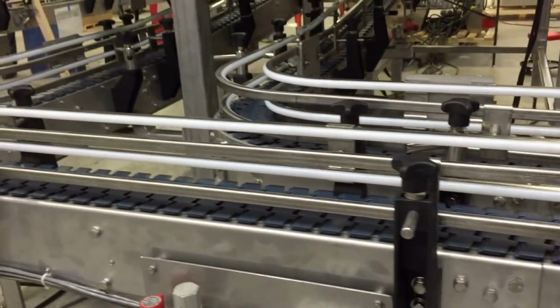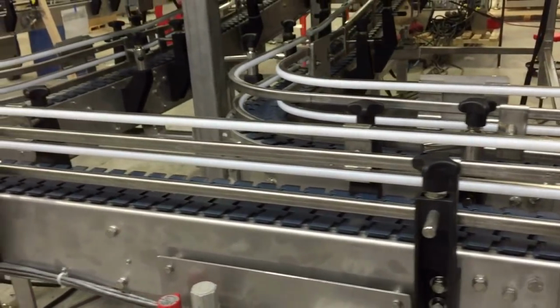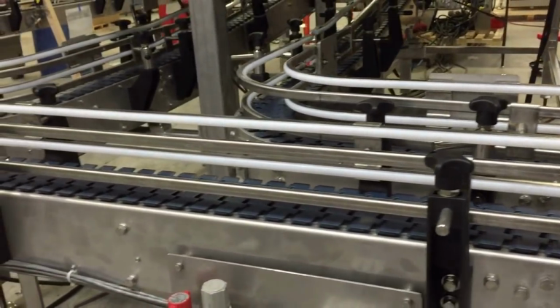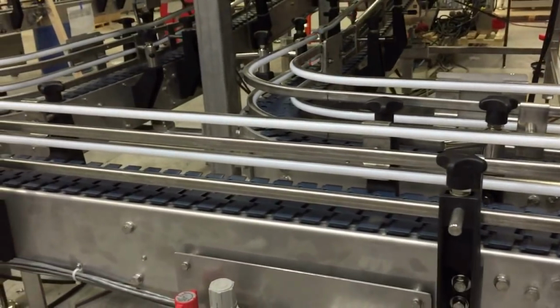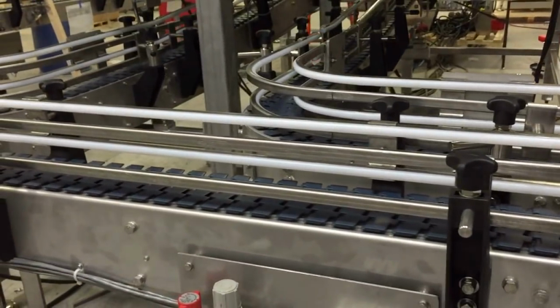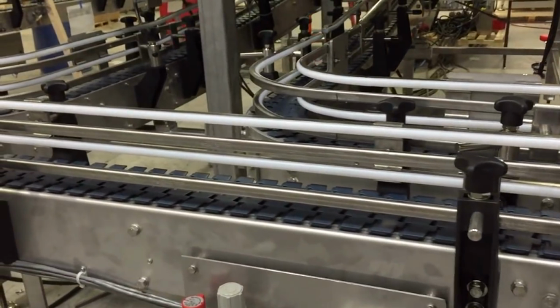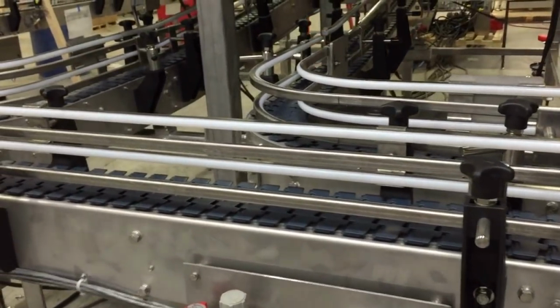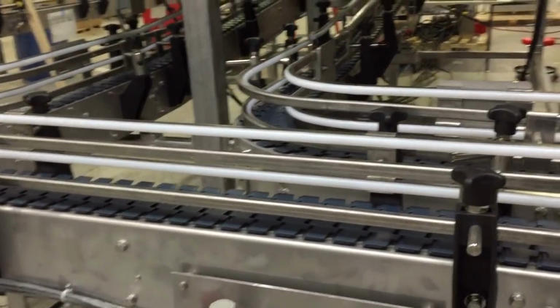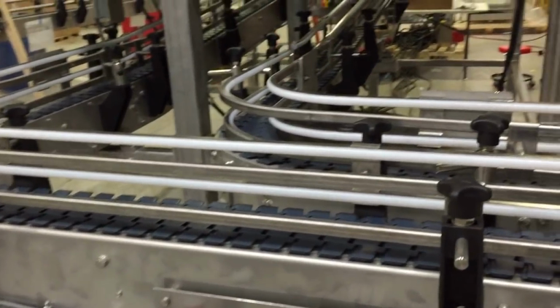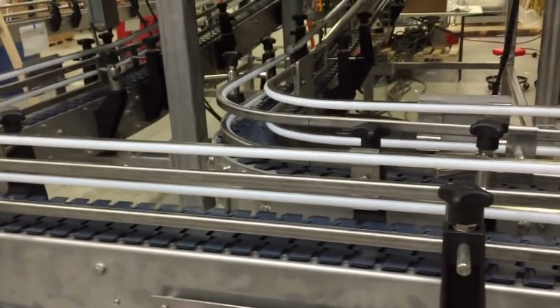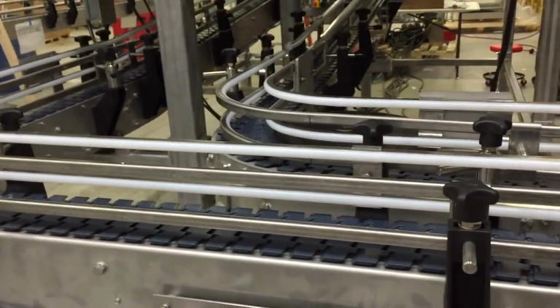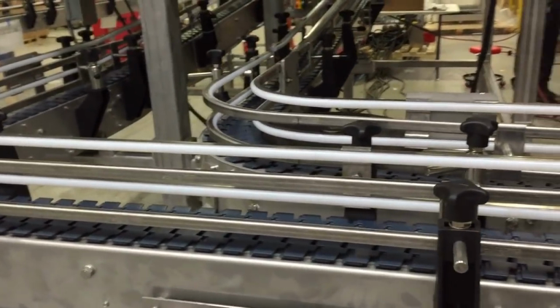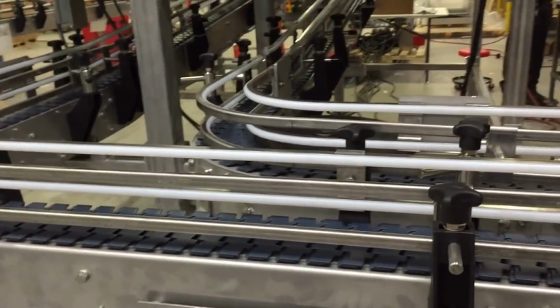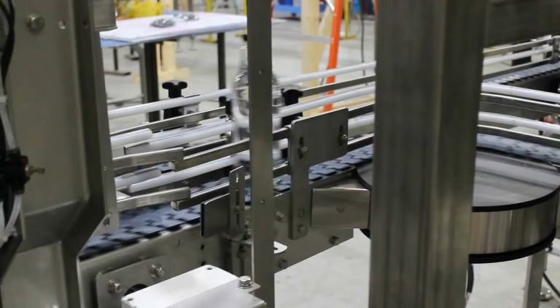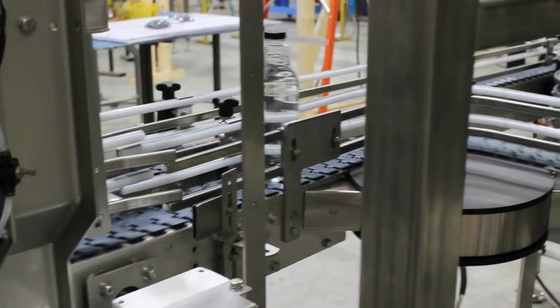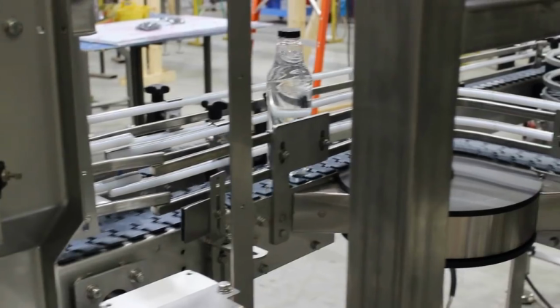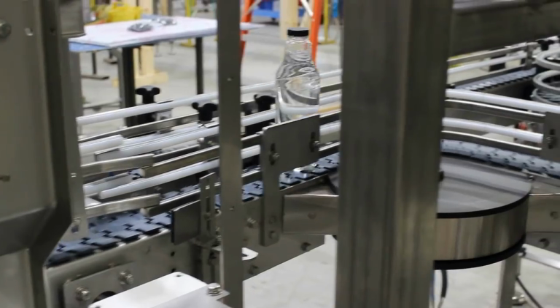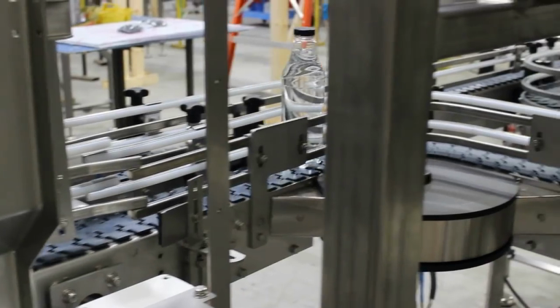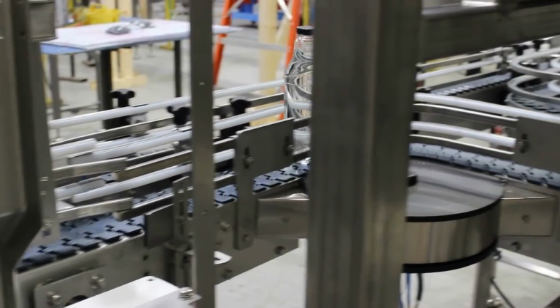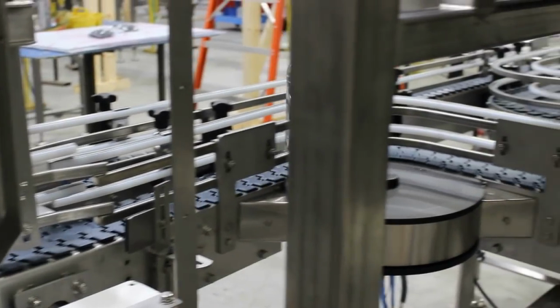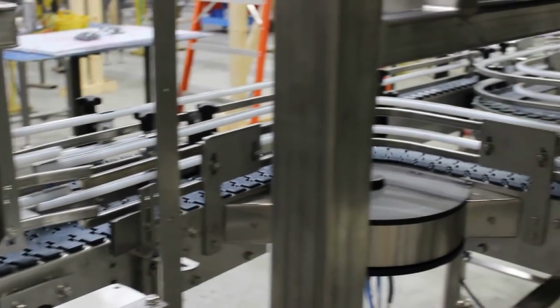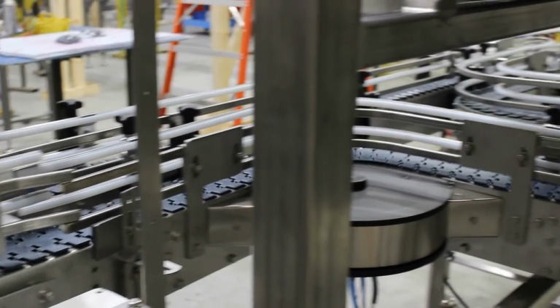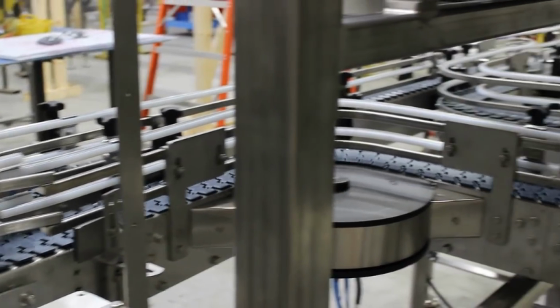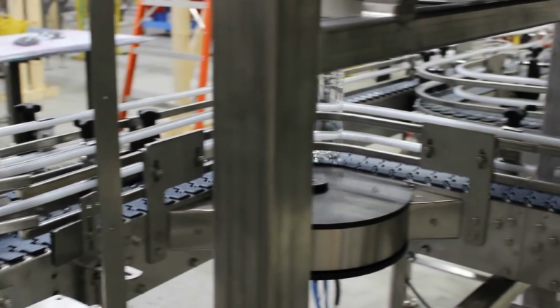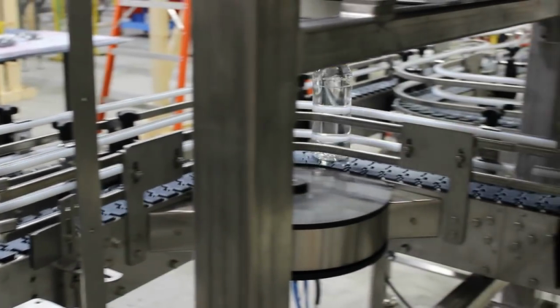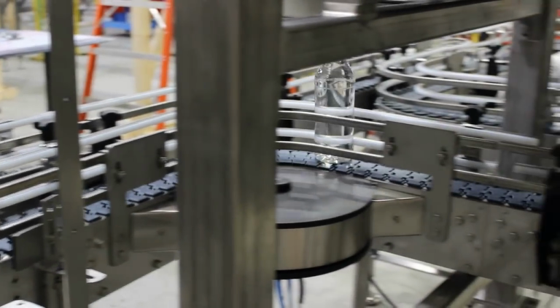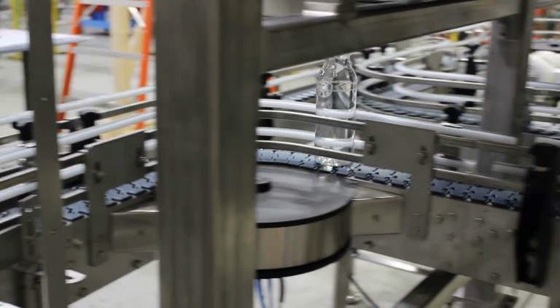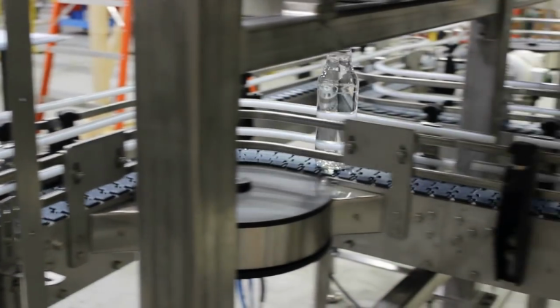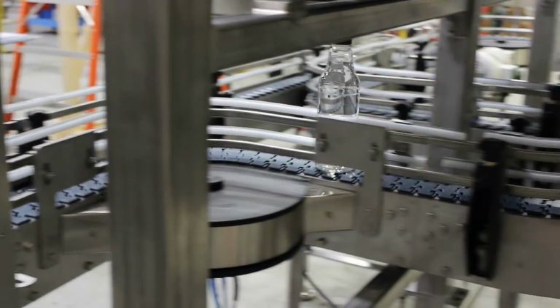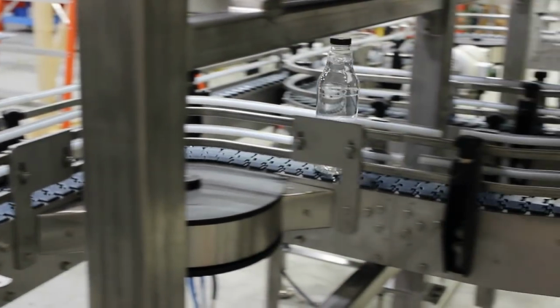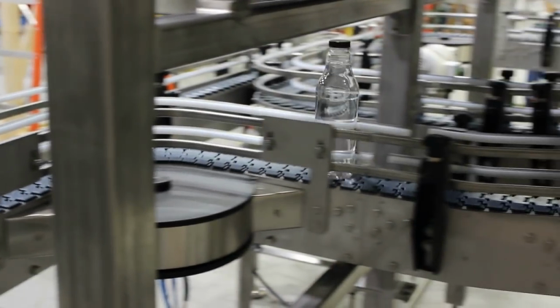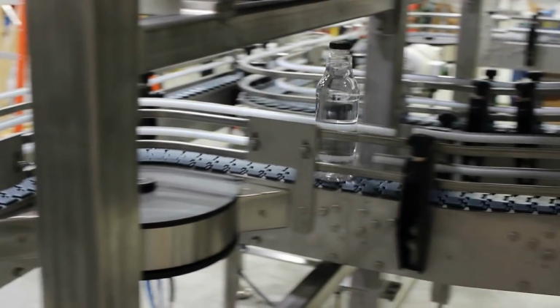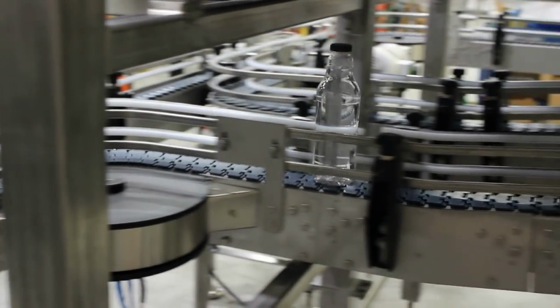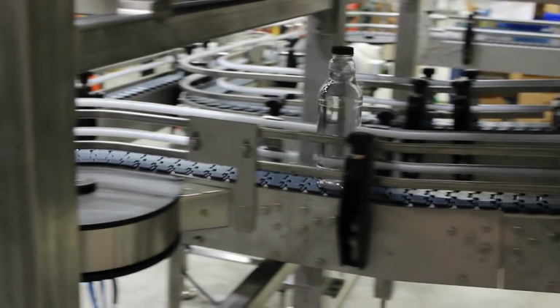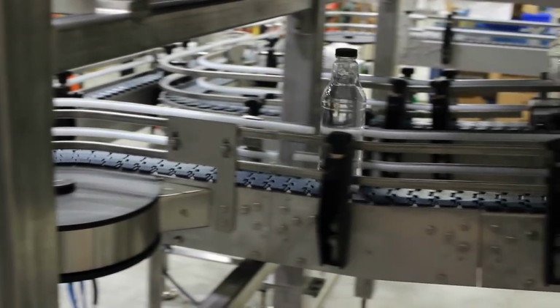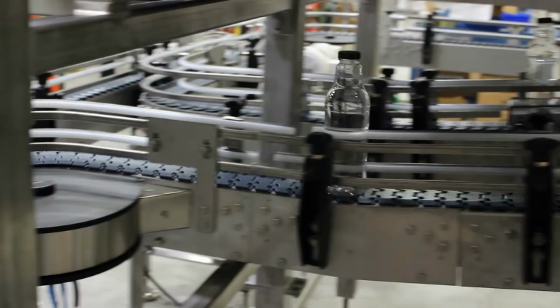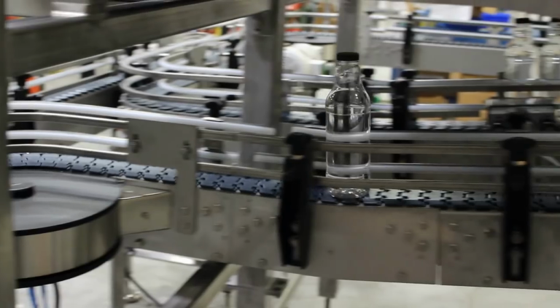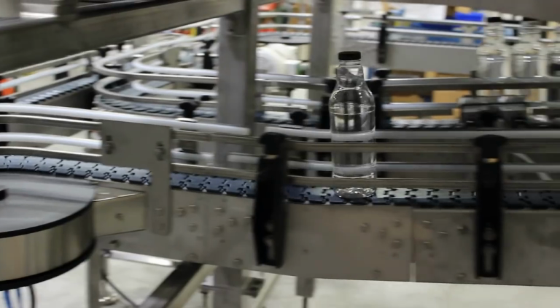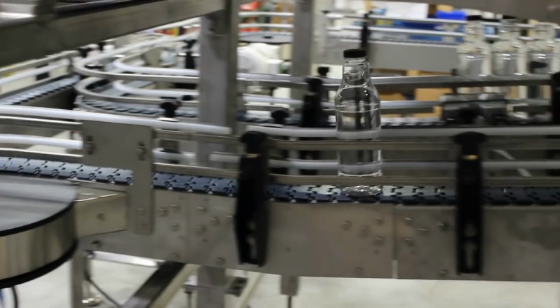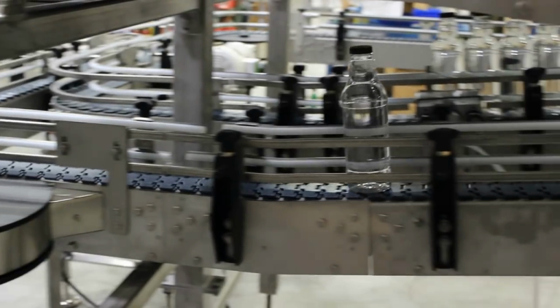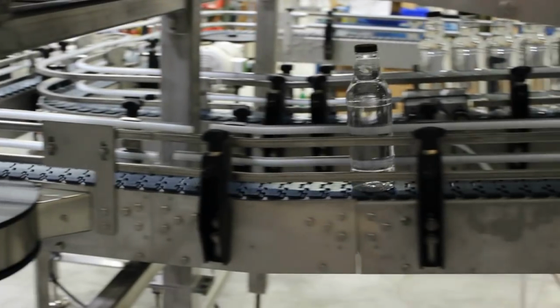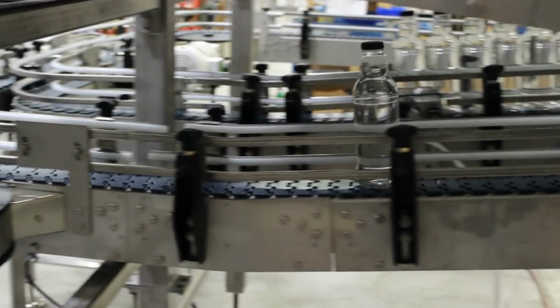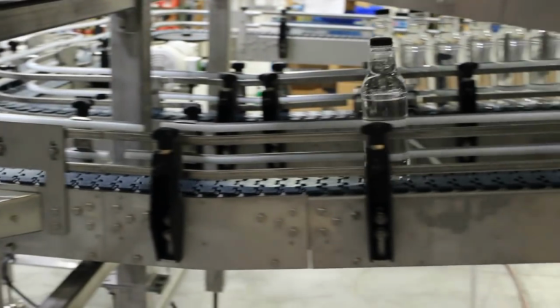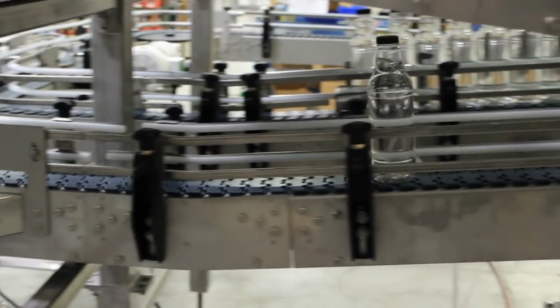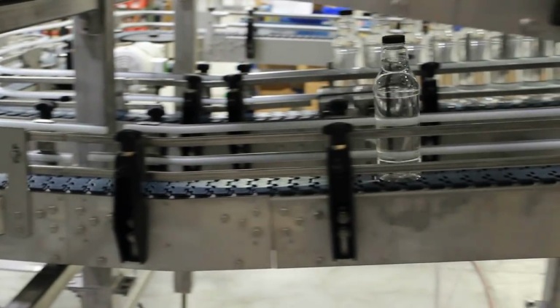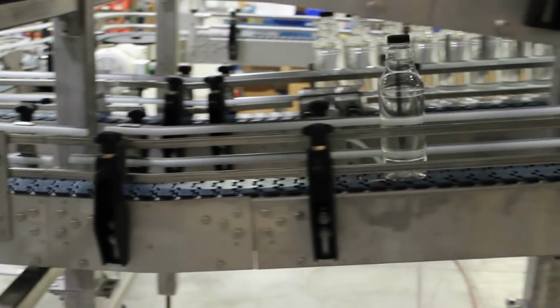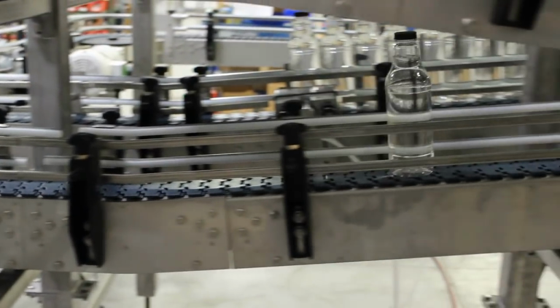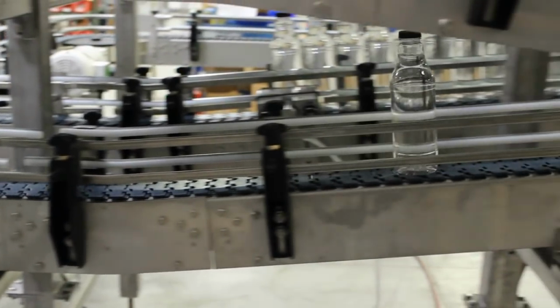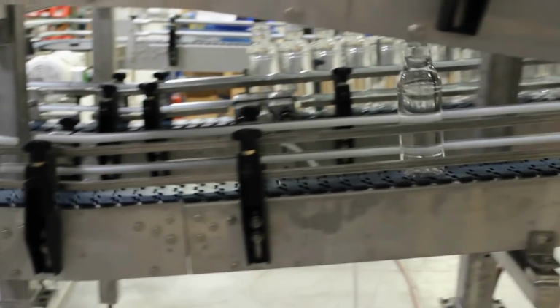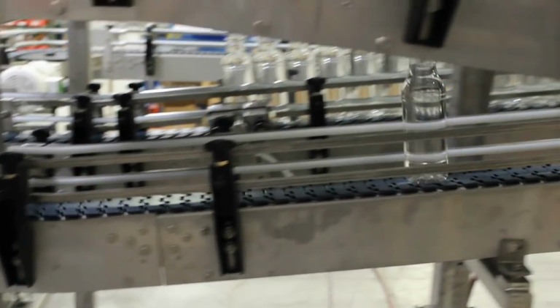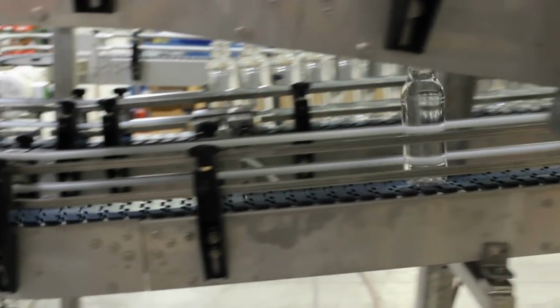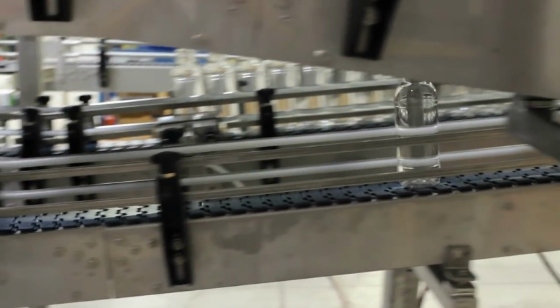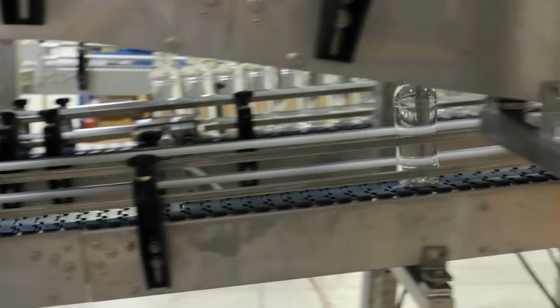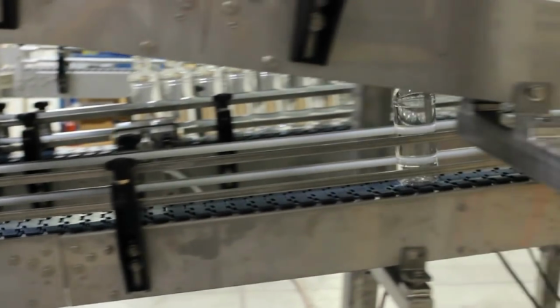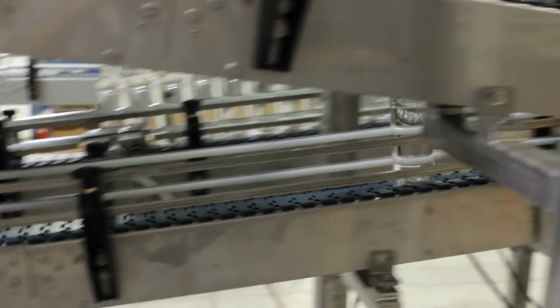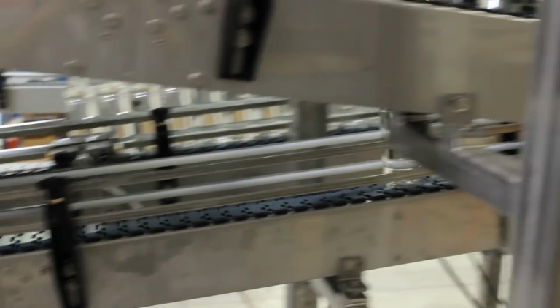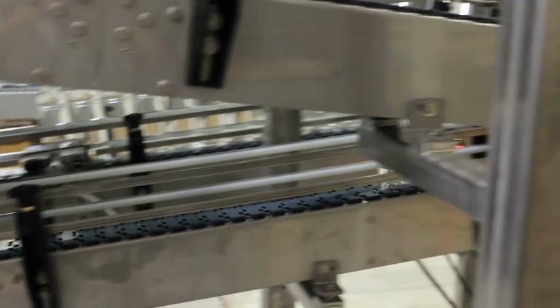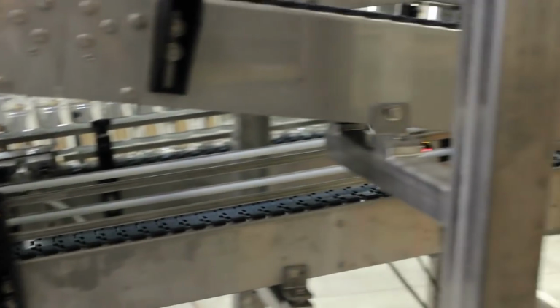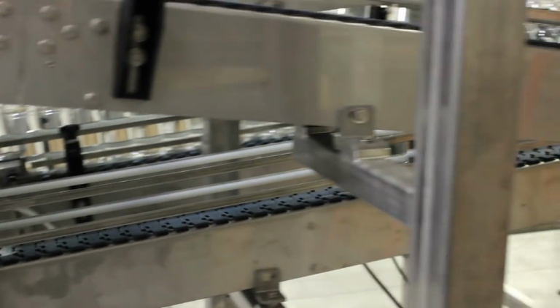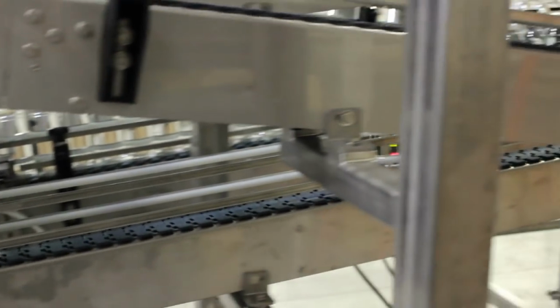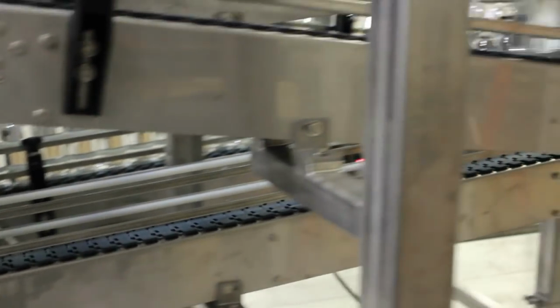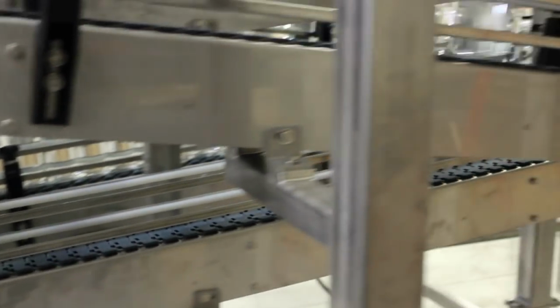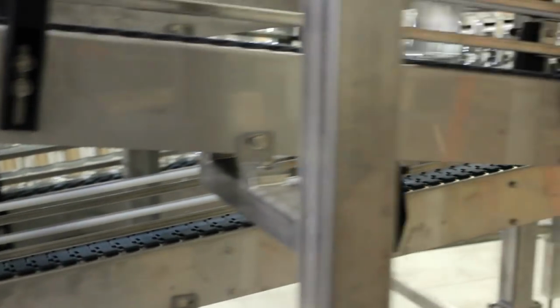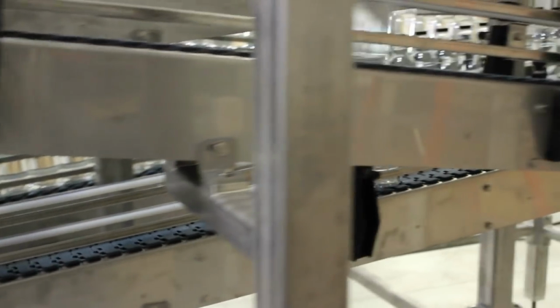See how this single bottle maintains stability when it is not supported by other bottles or in a row.